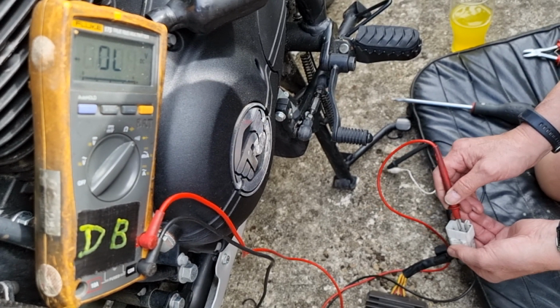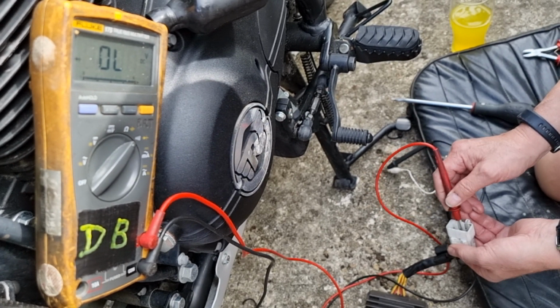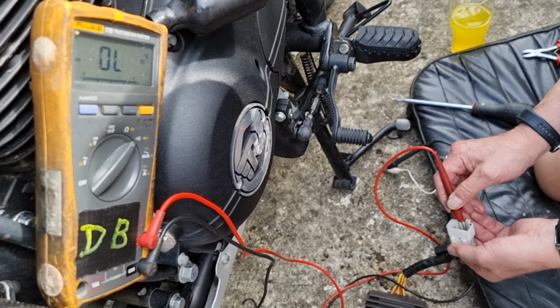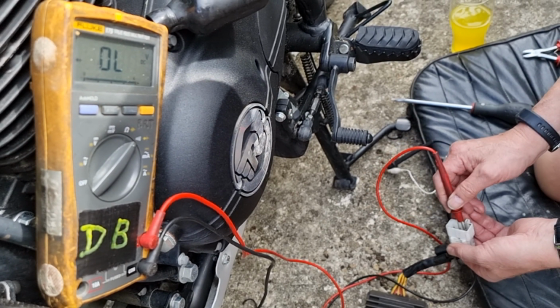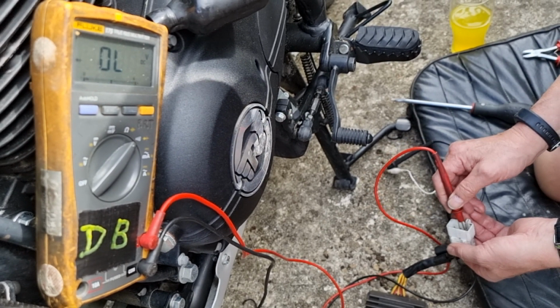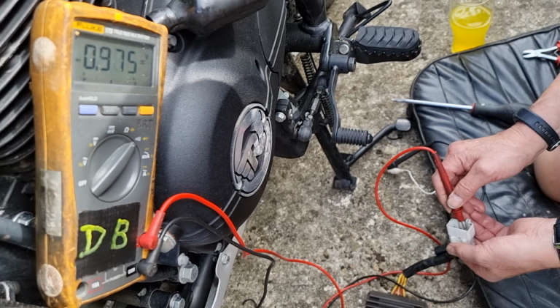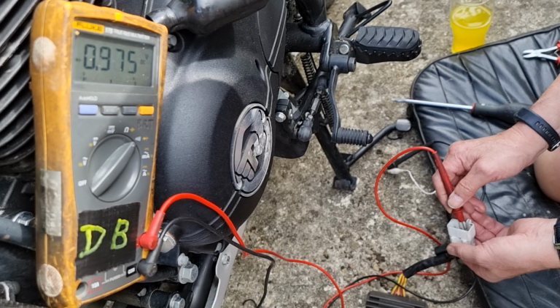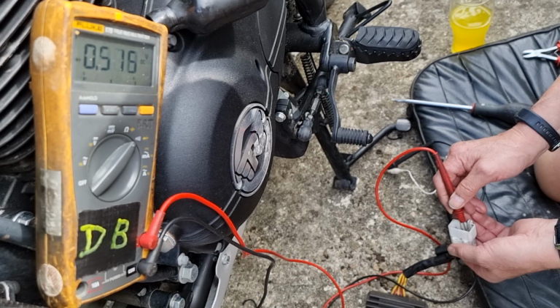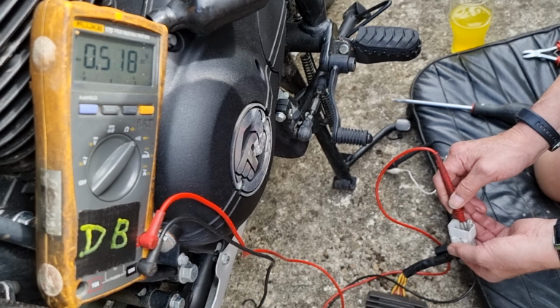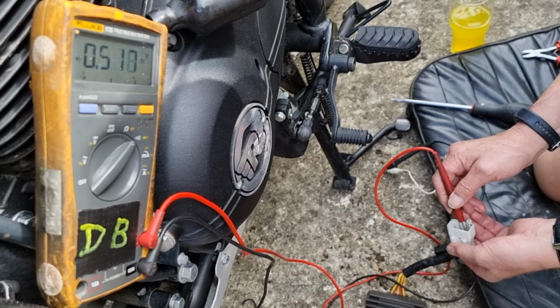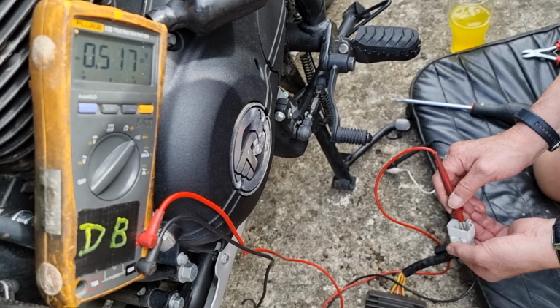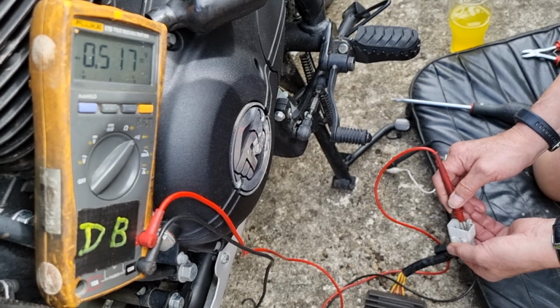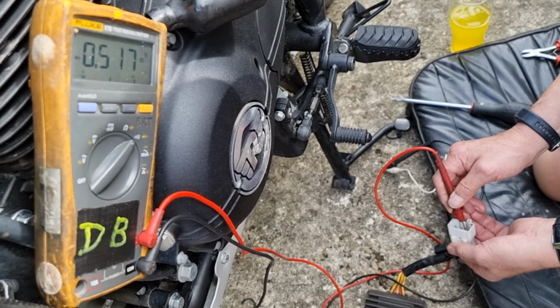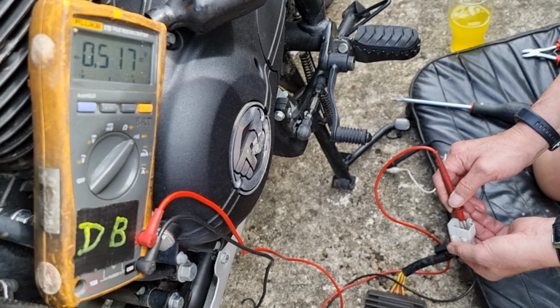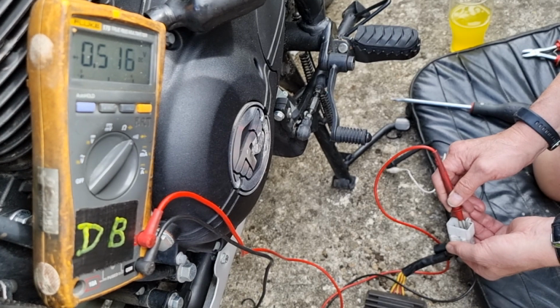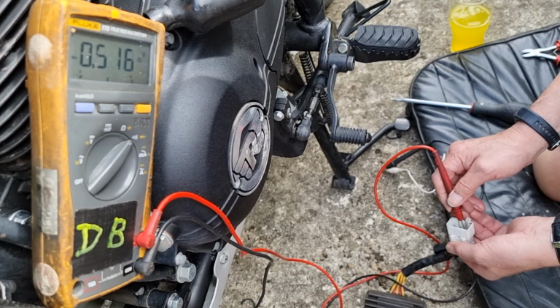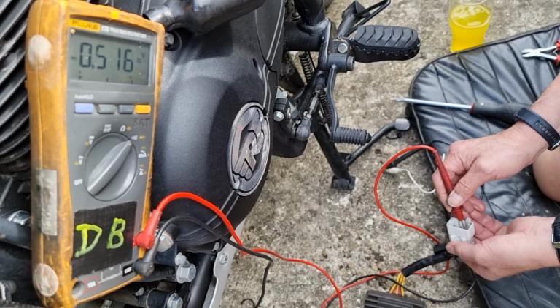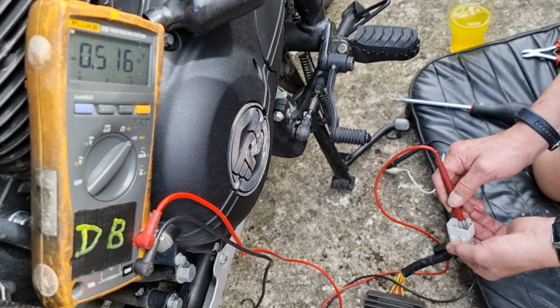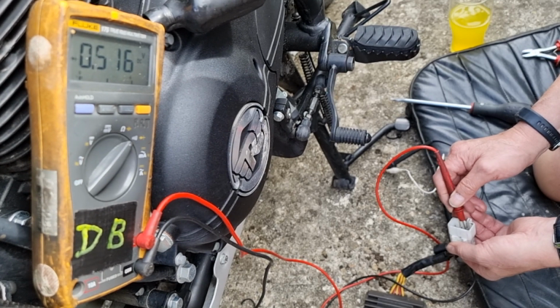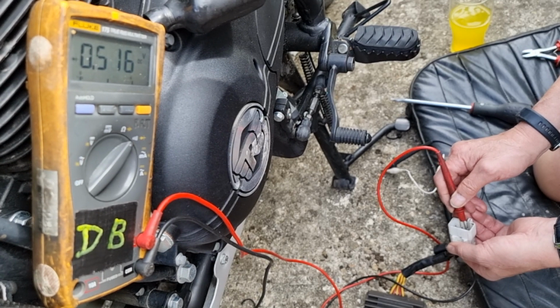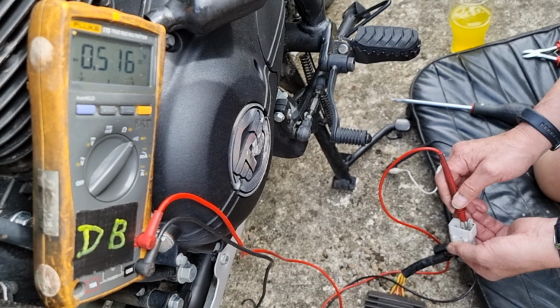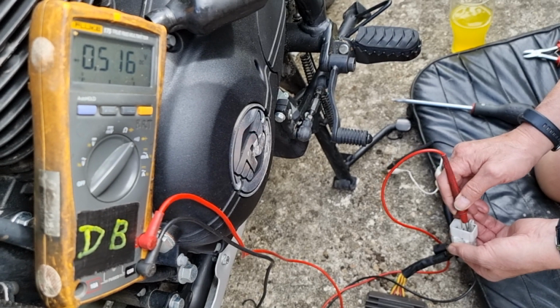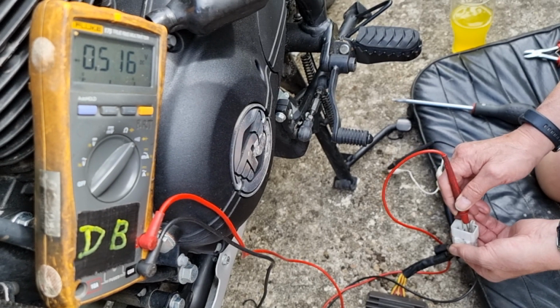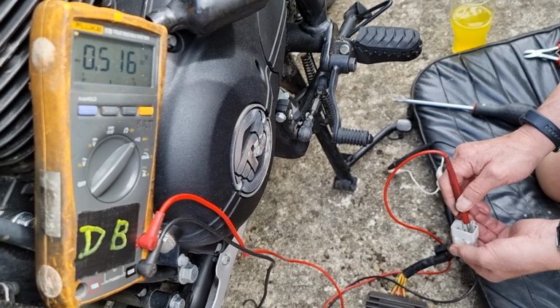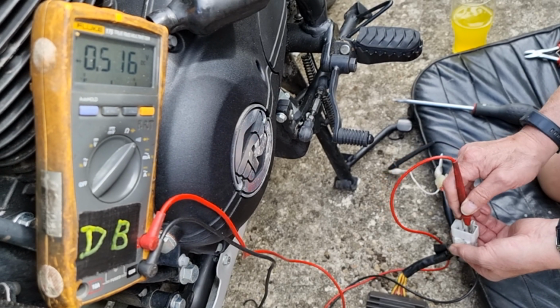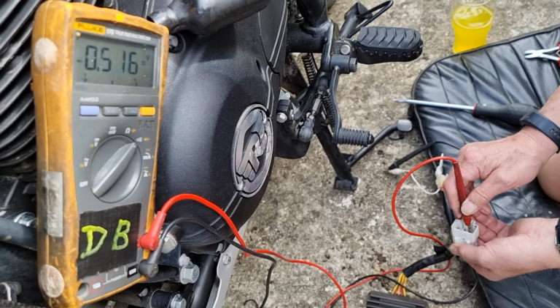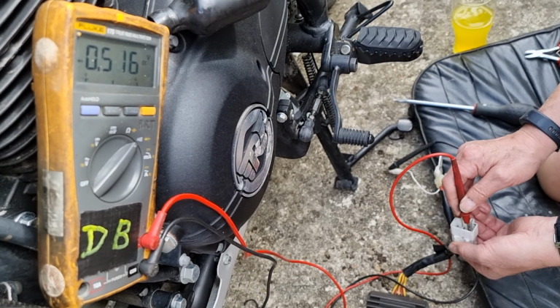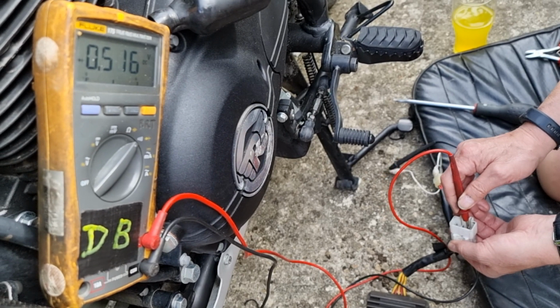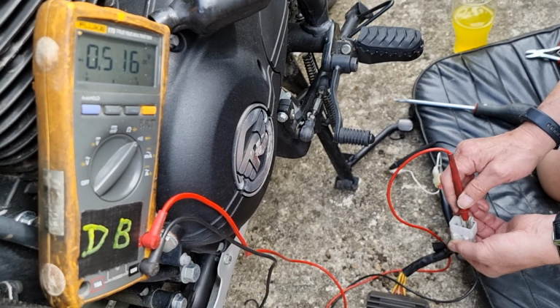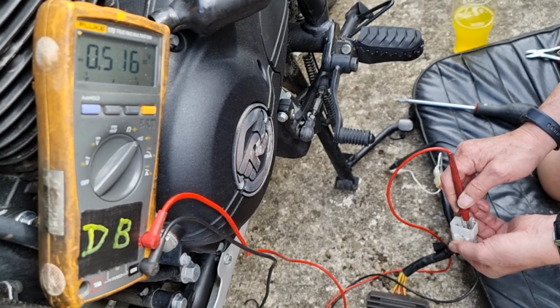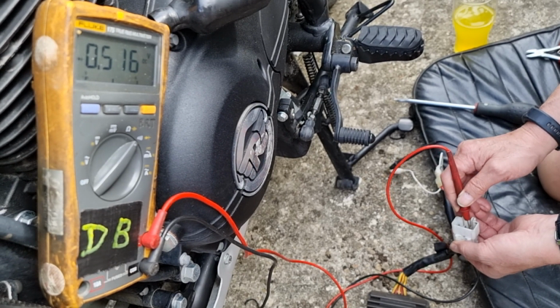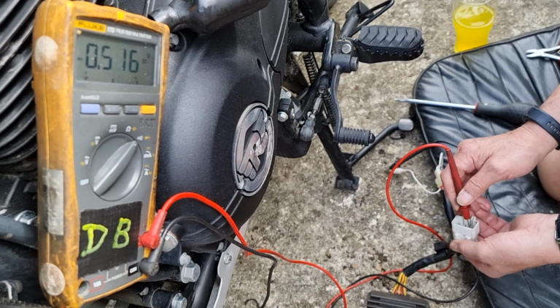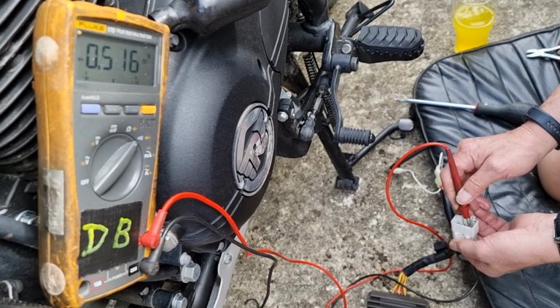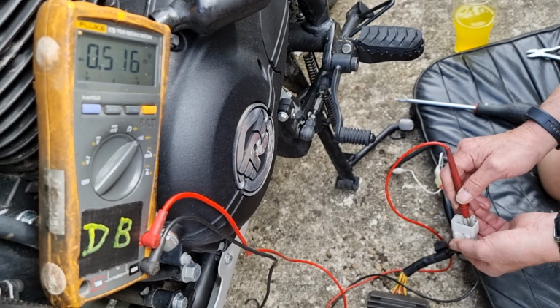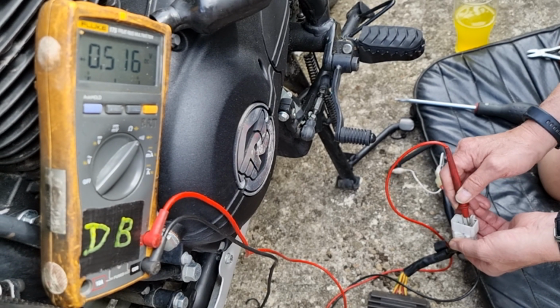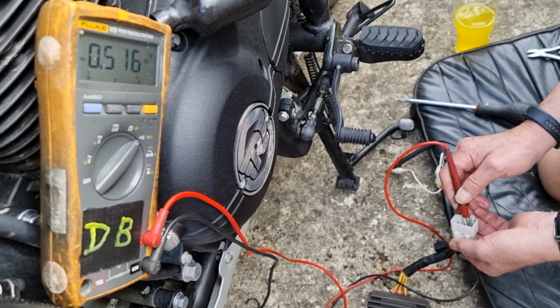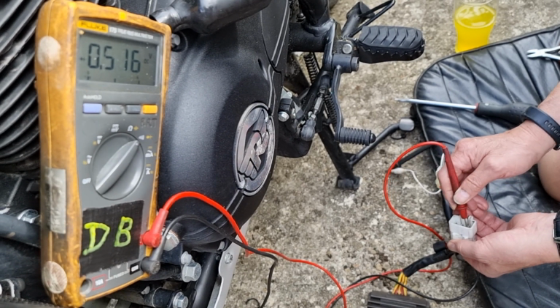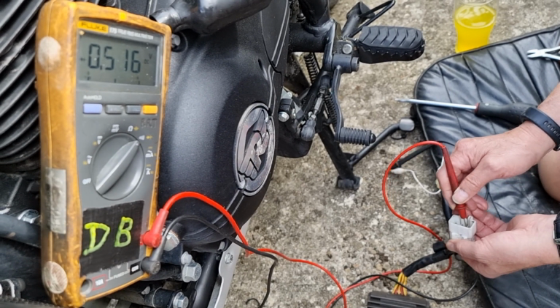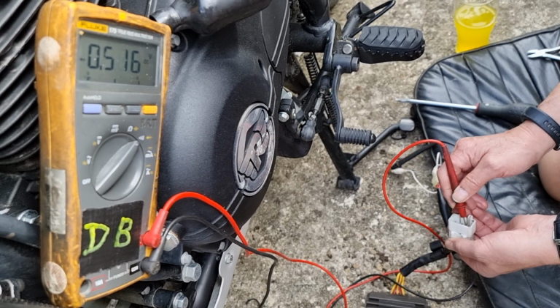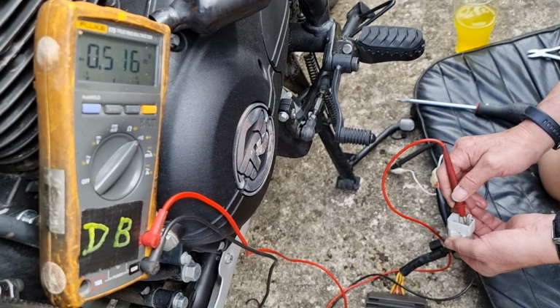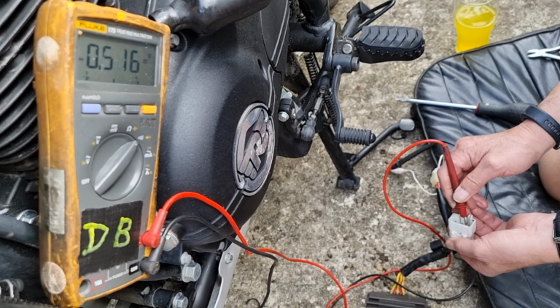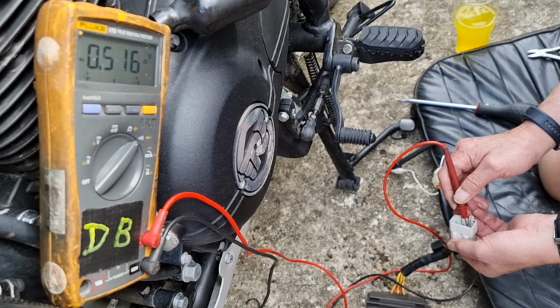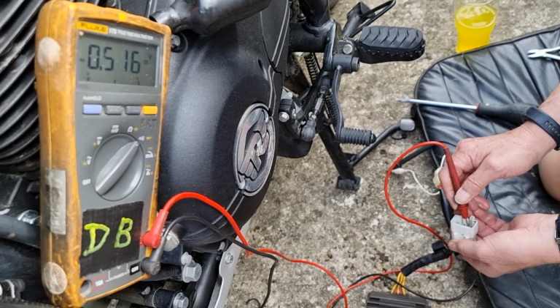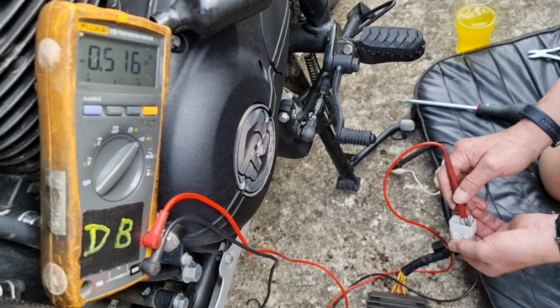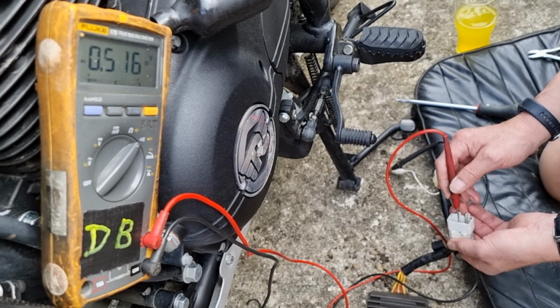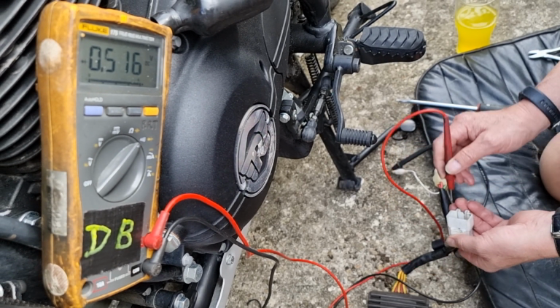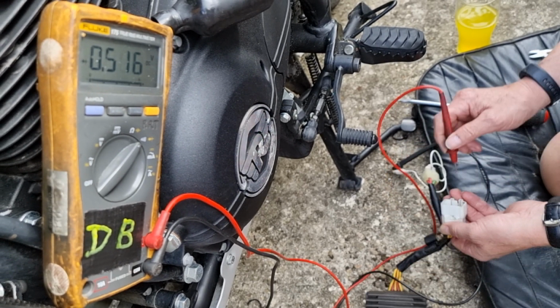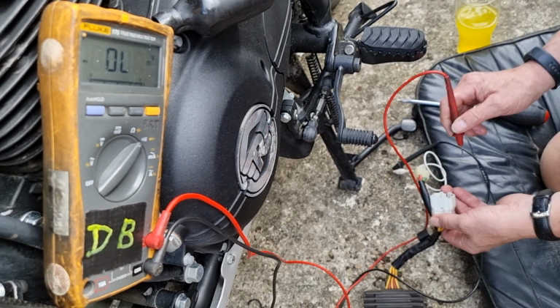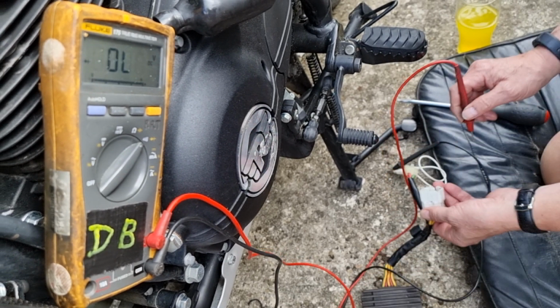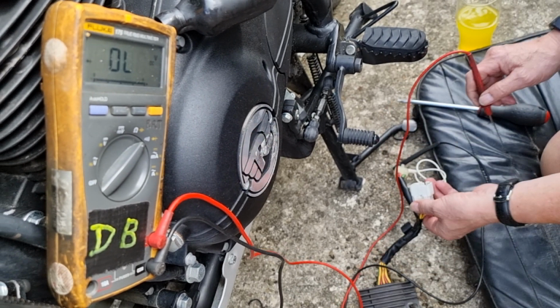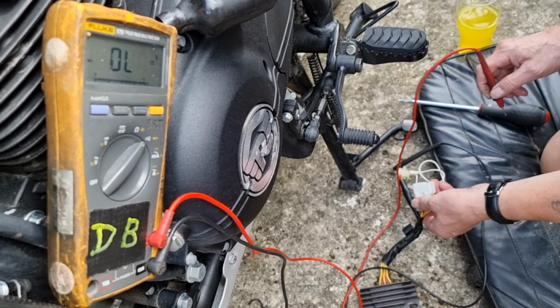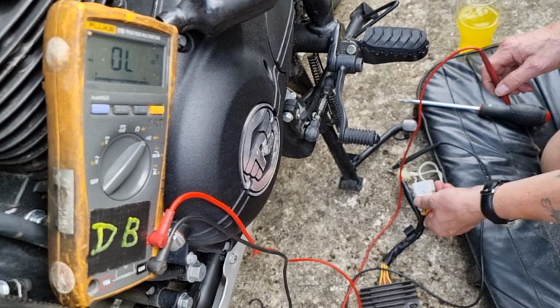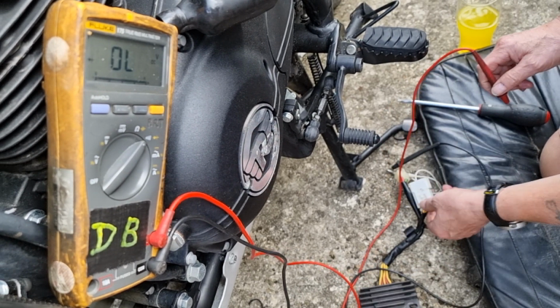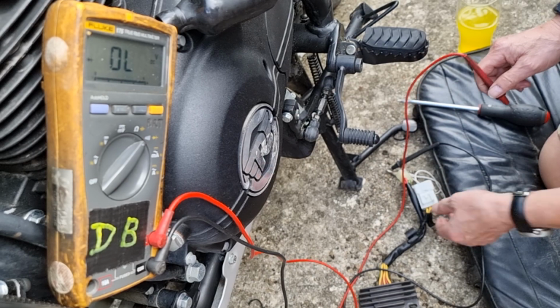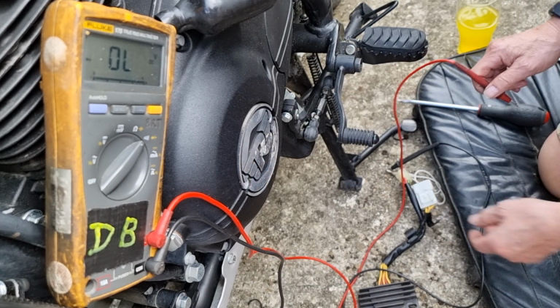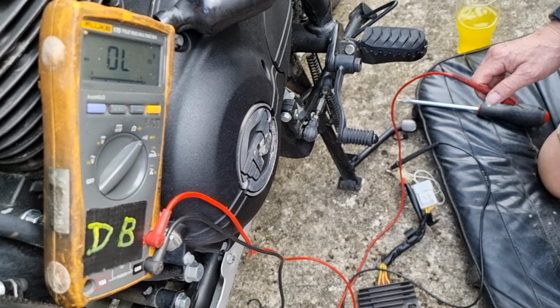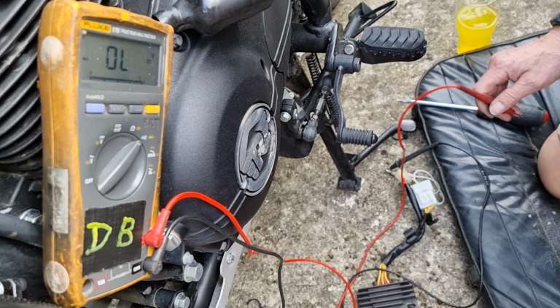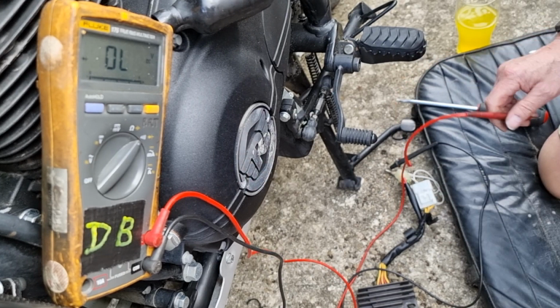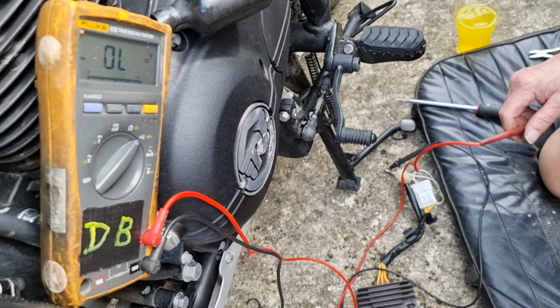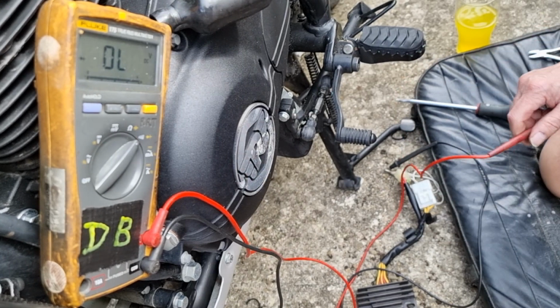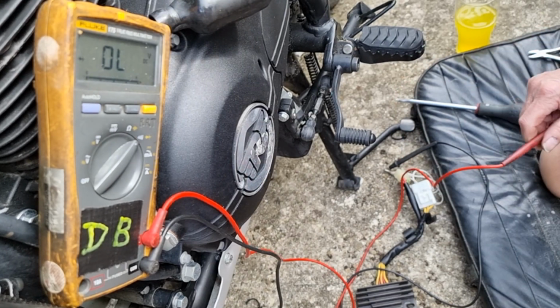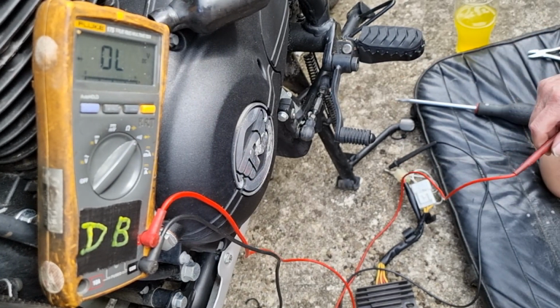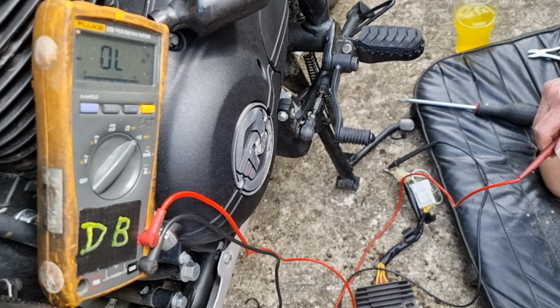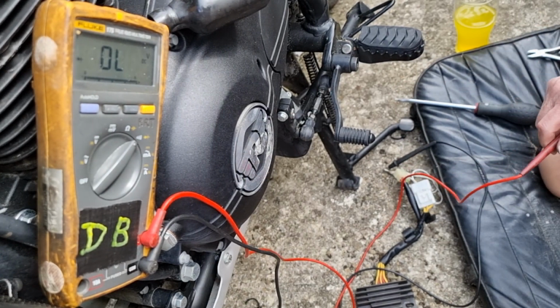So on the Enfield, they've either got a capacitor fitted inside or we've got leaky diodes.